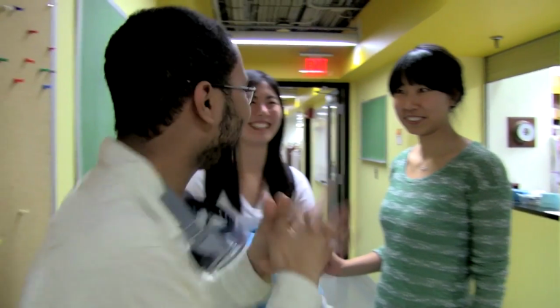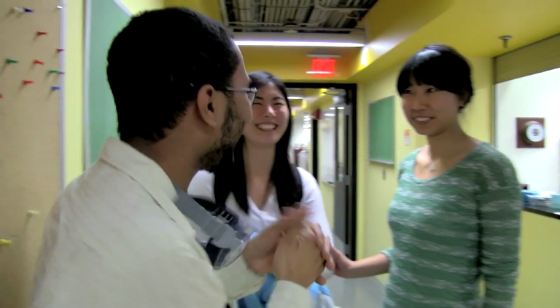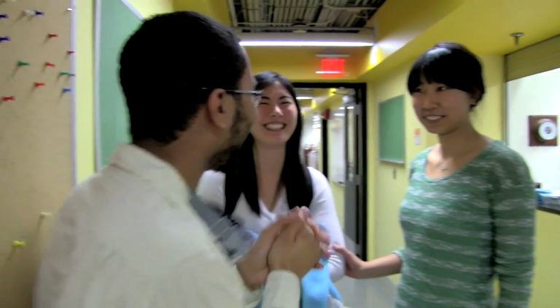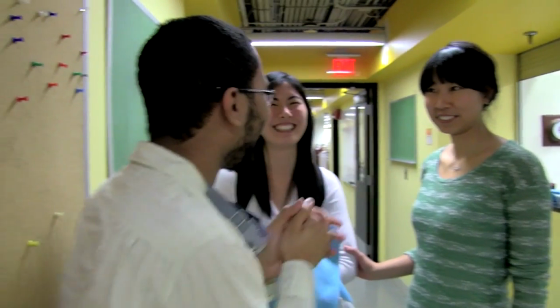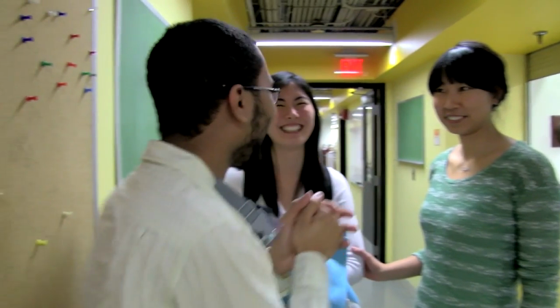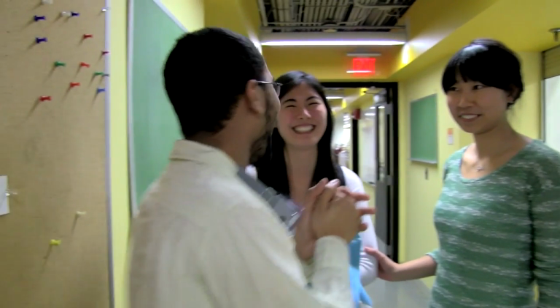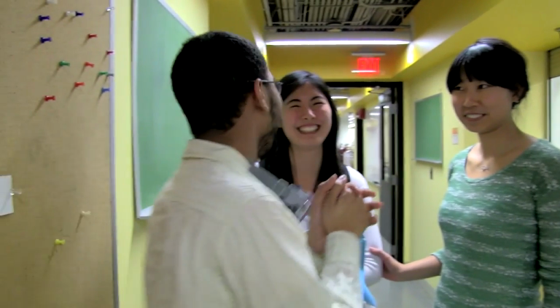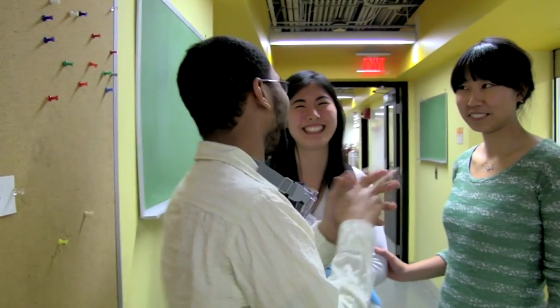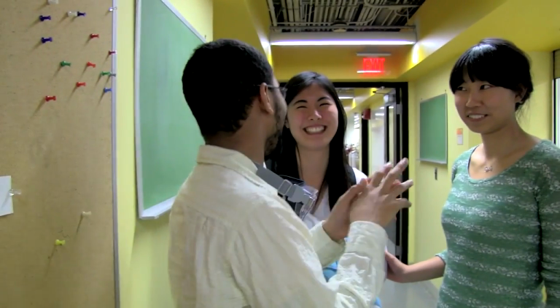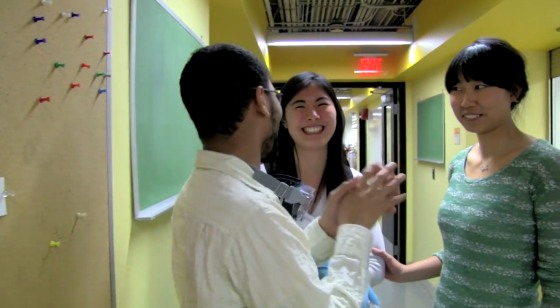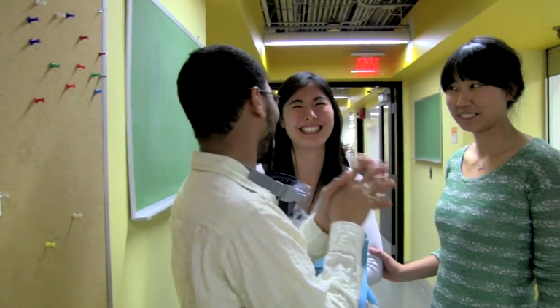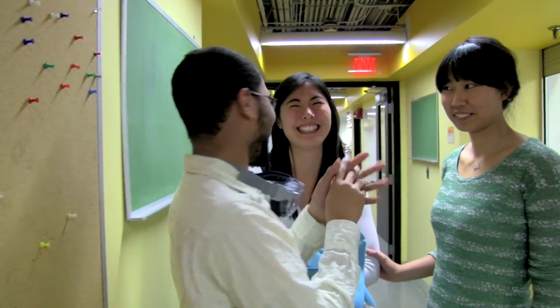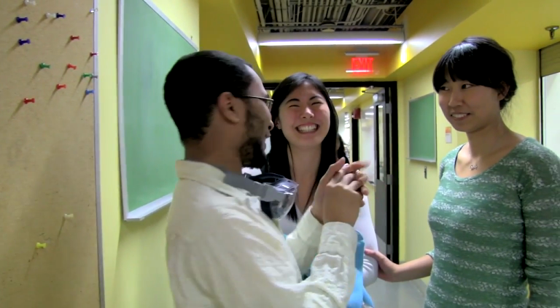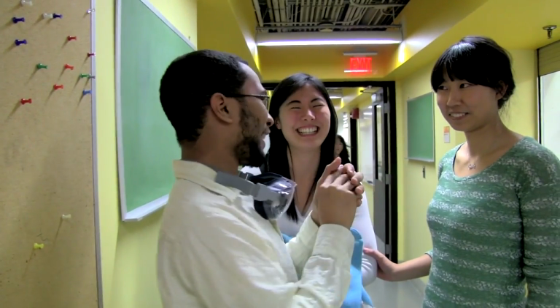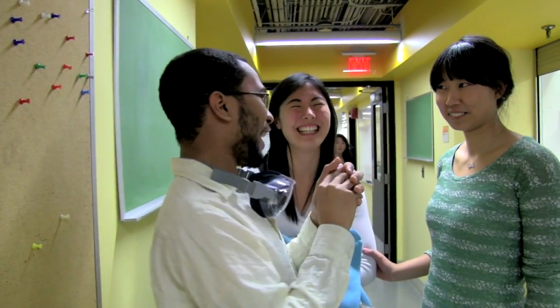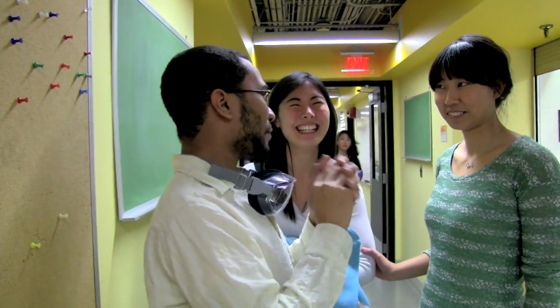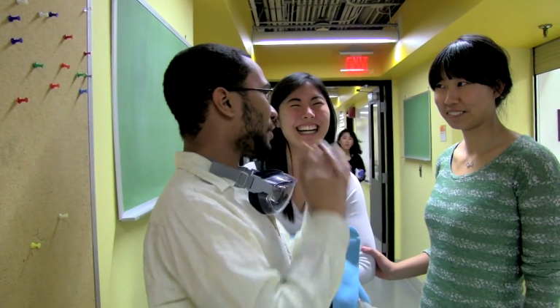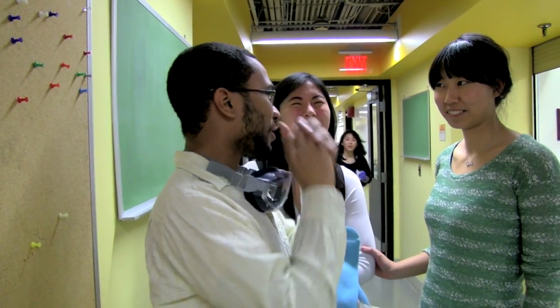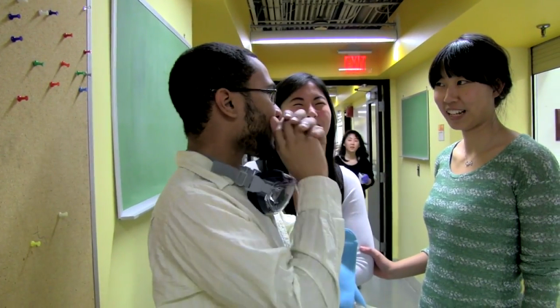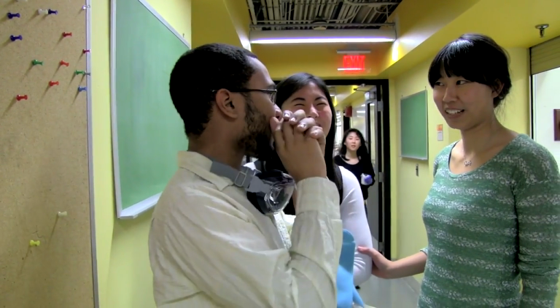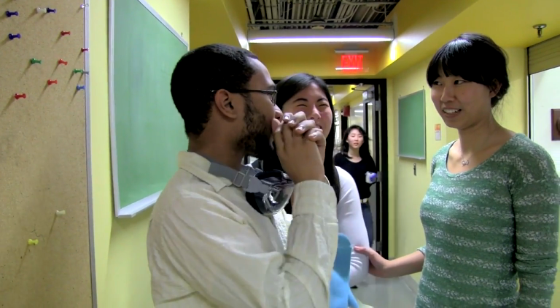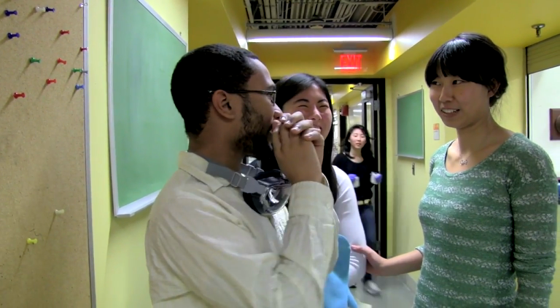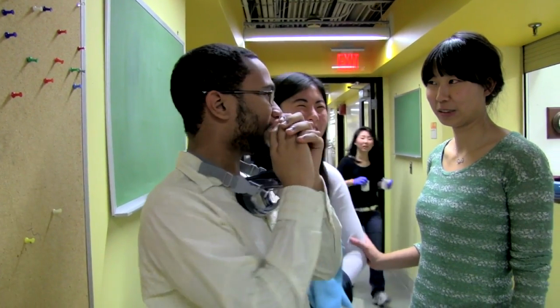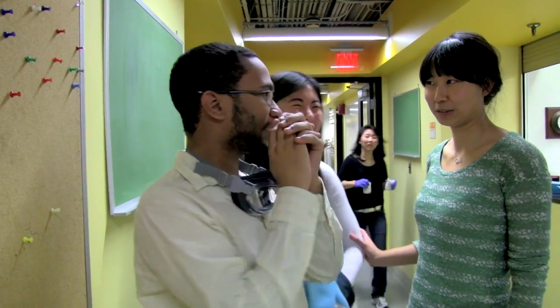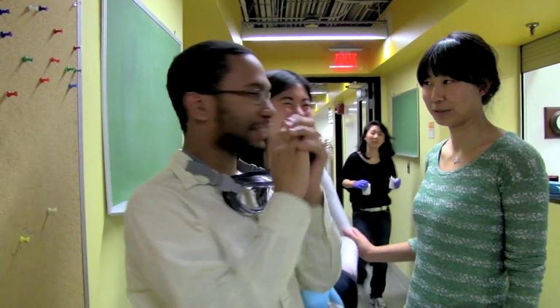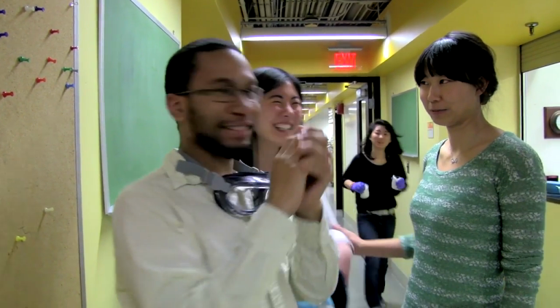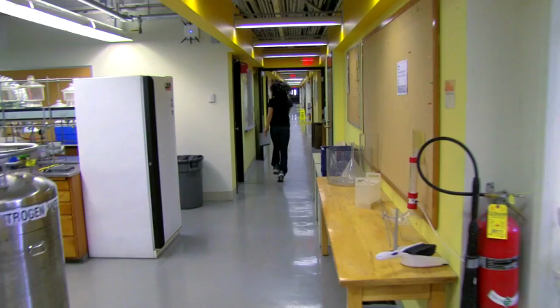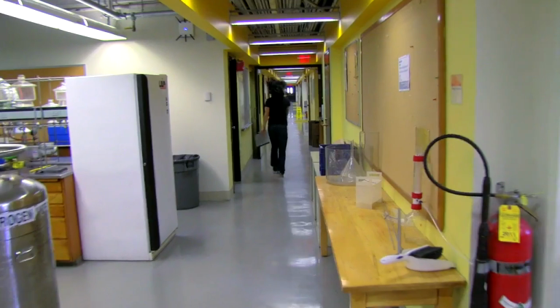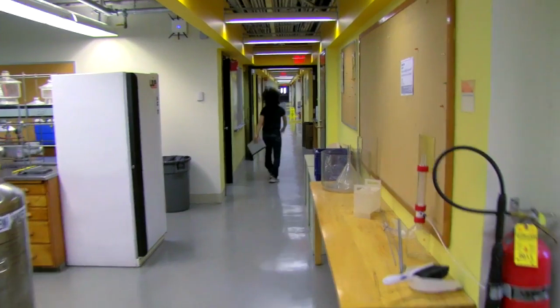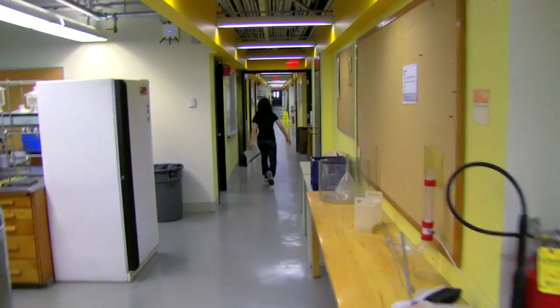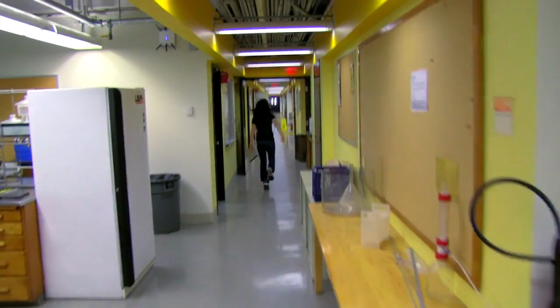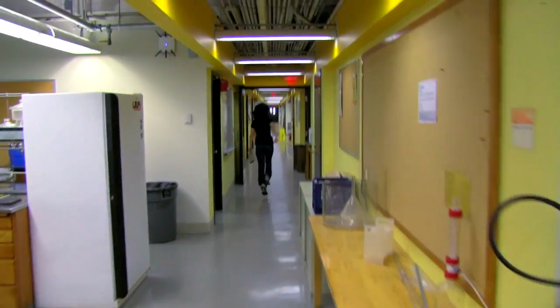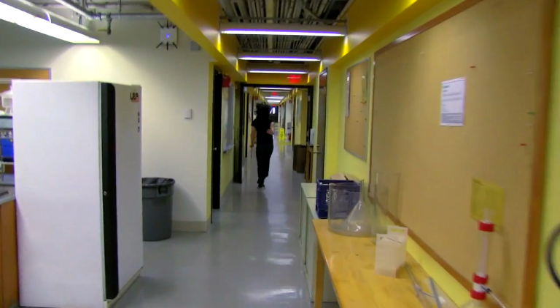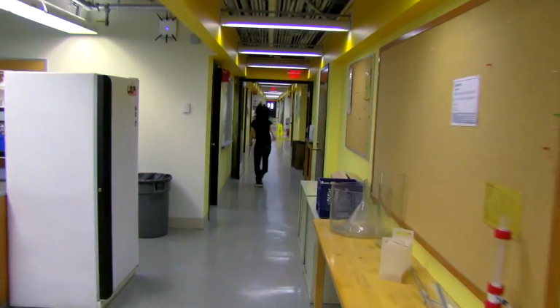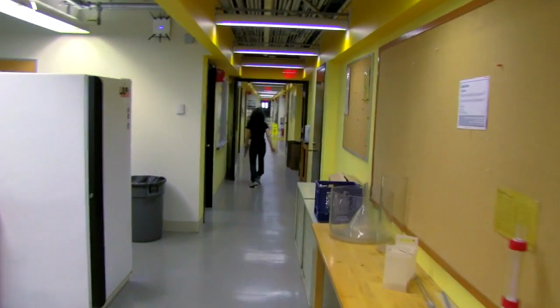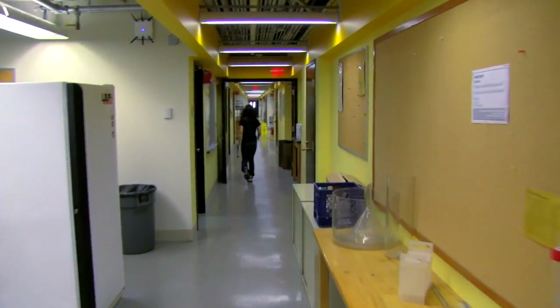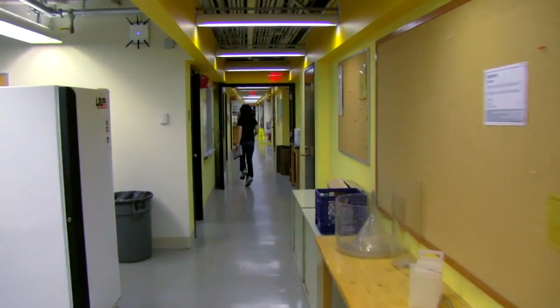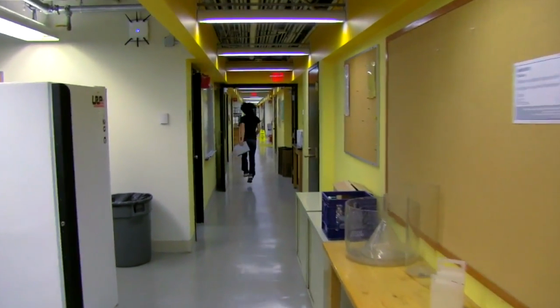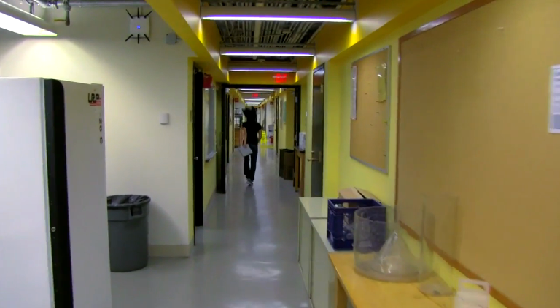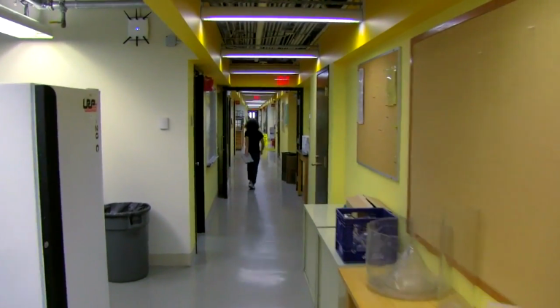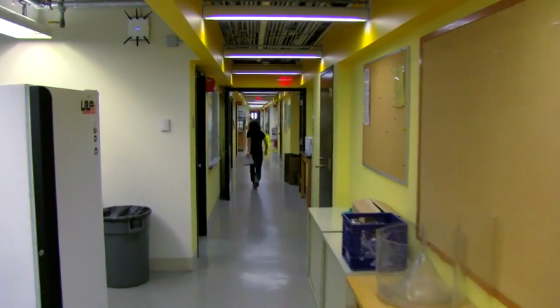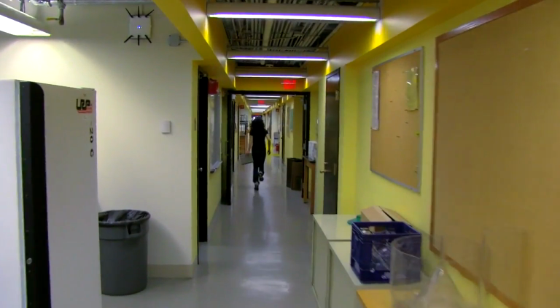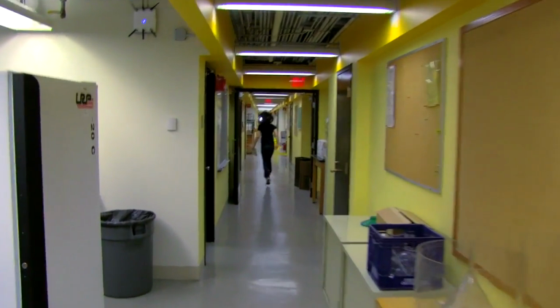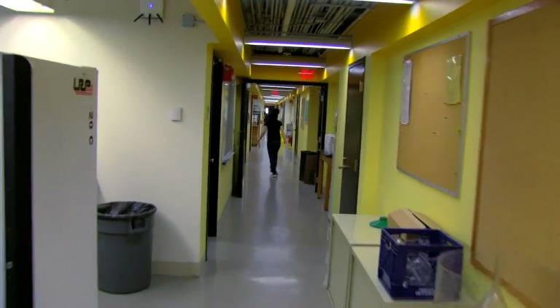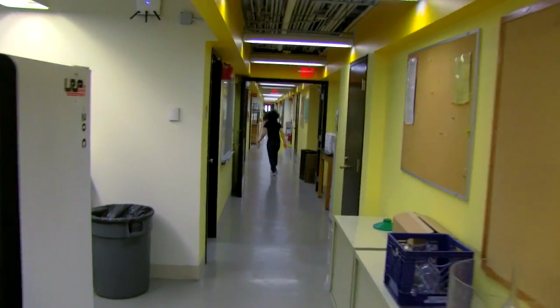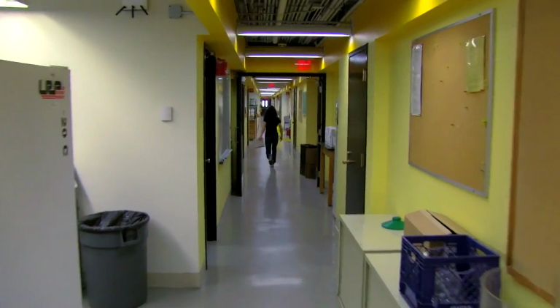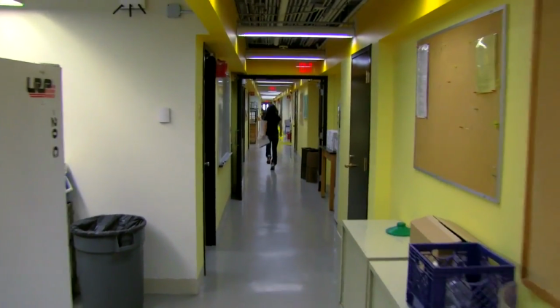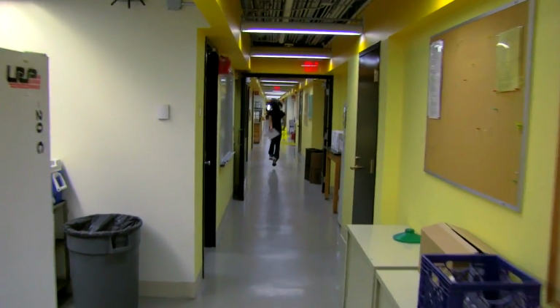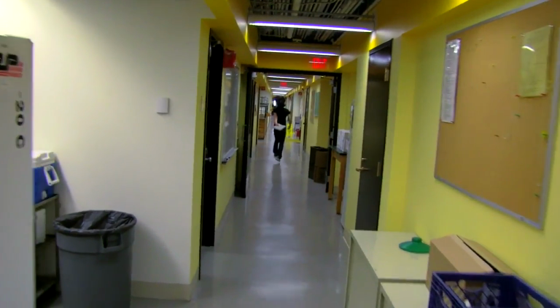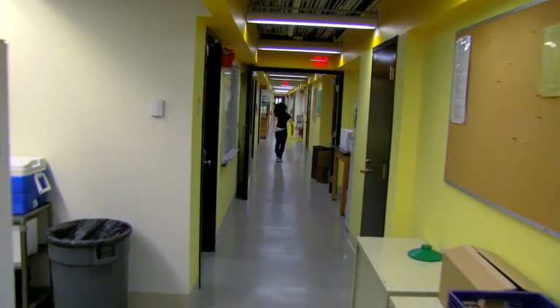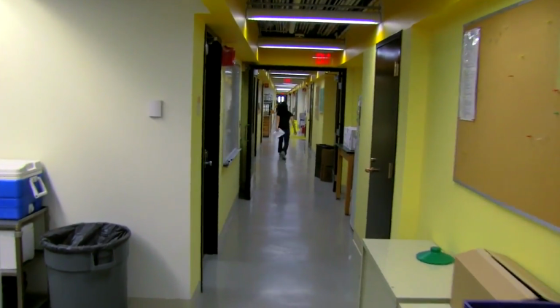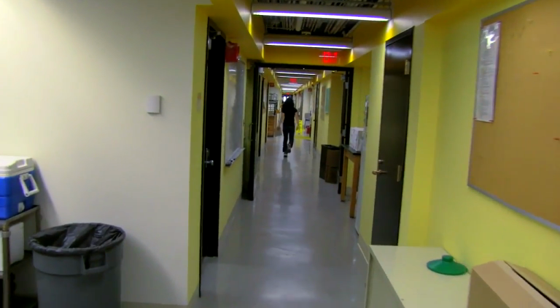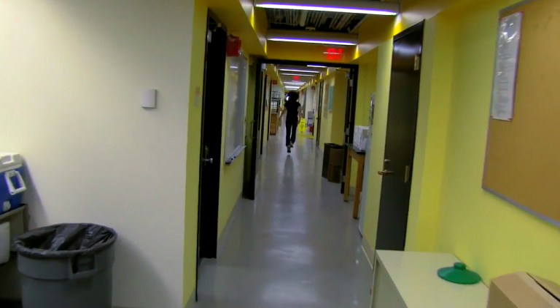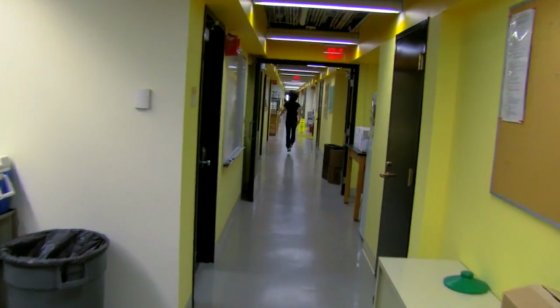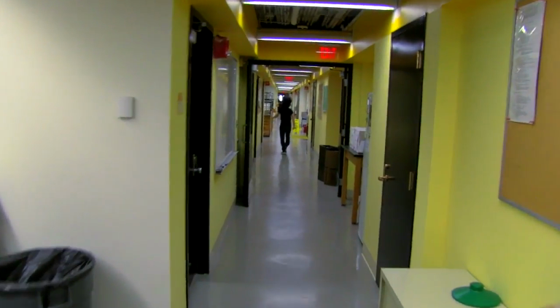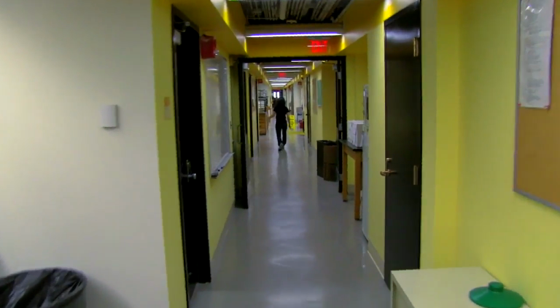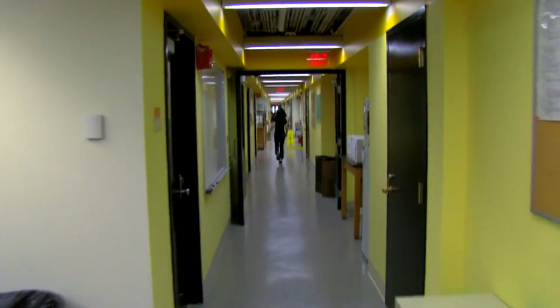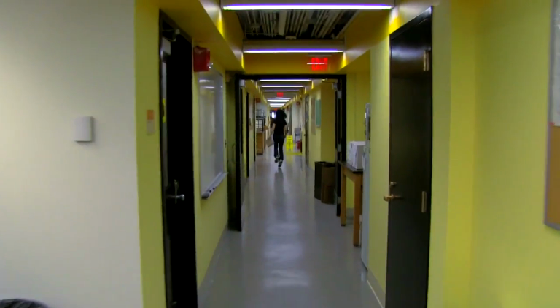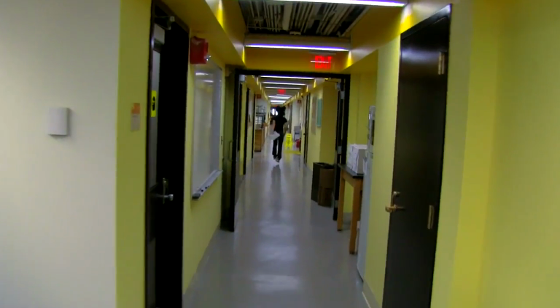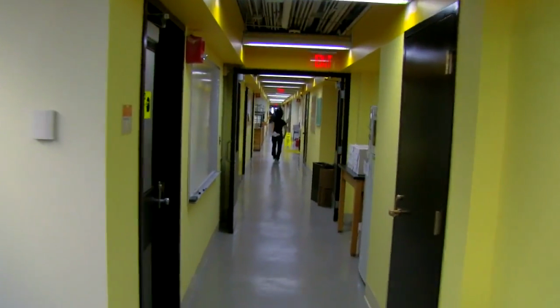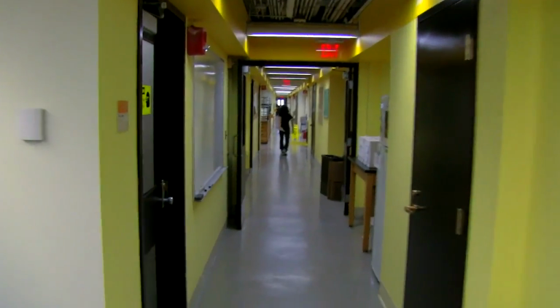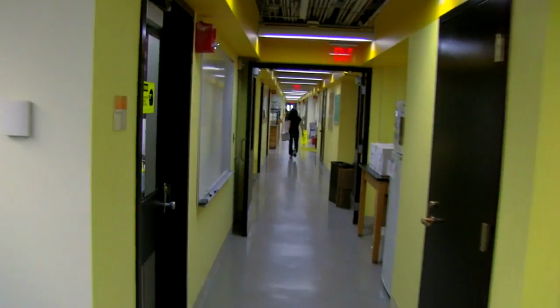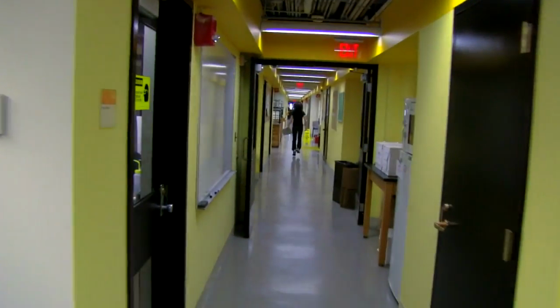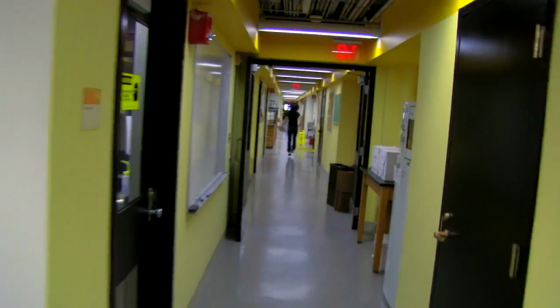Today is the students' last day in the lab. Tune into the next episode to see how 5301 wraps up.